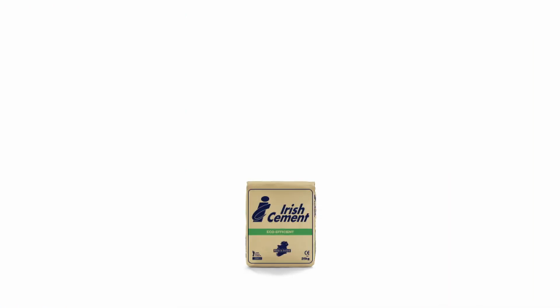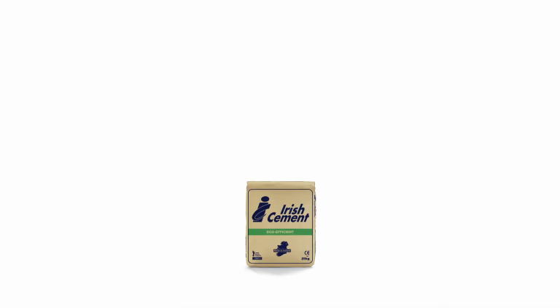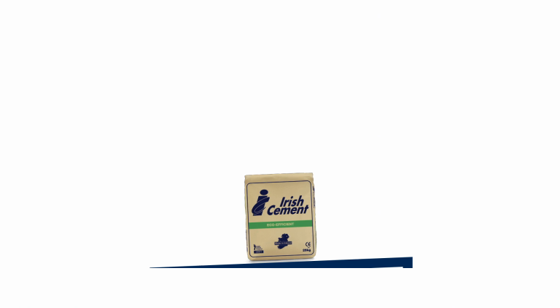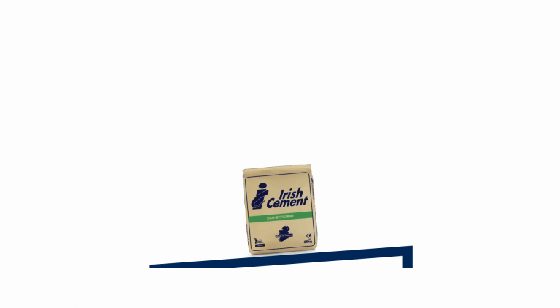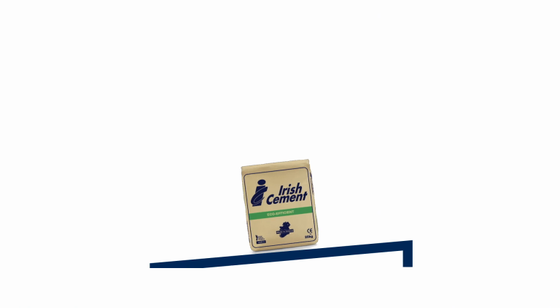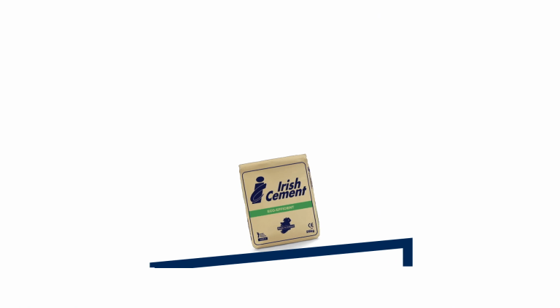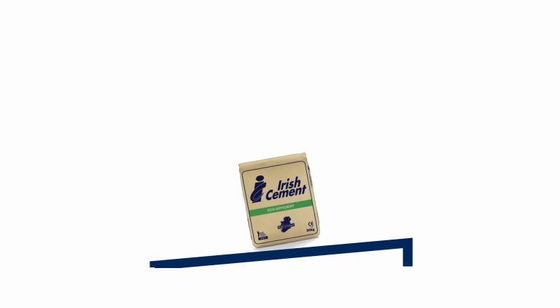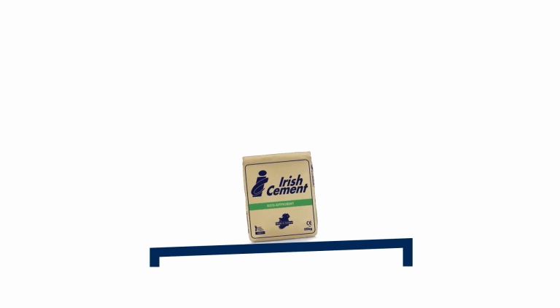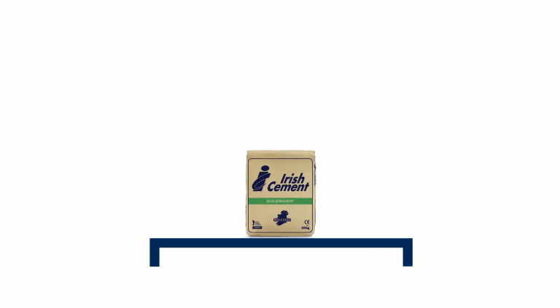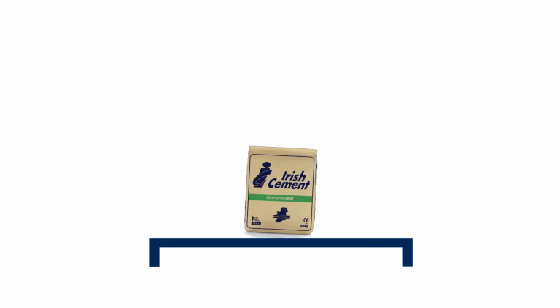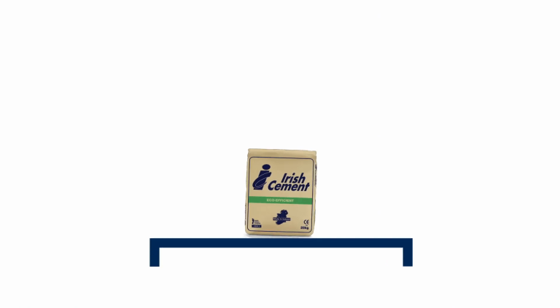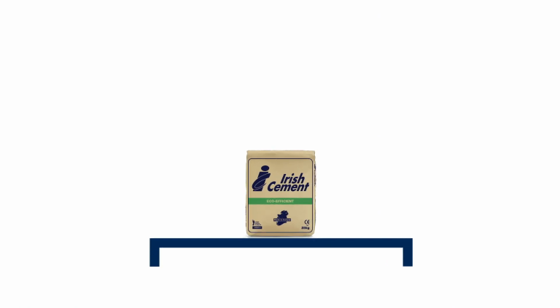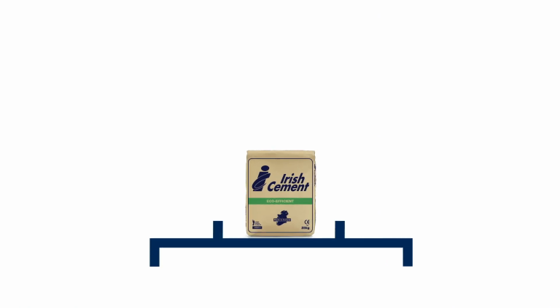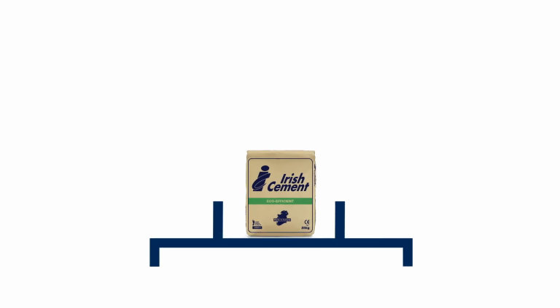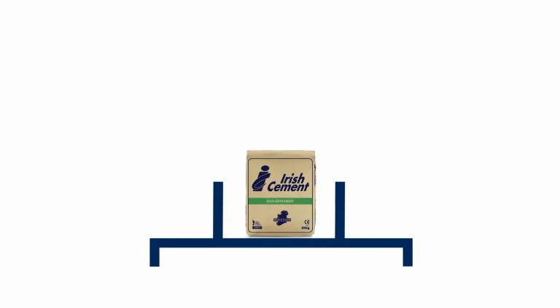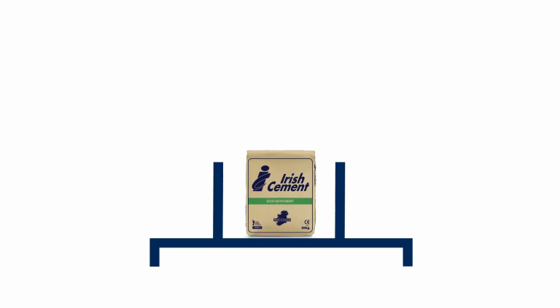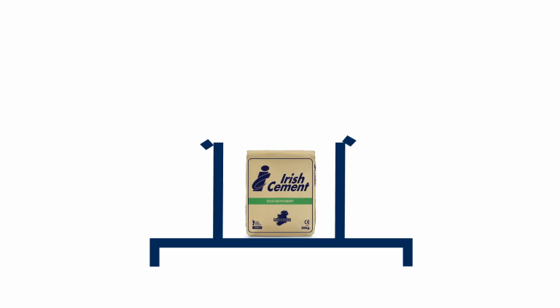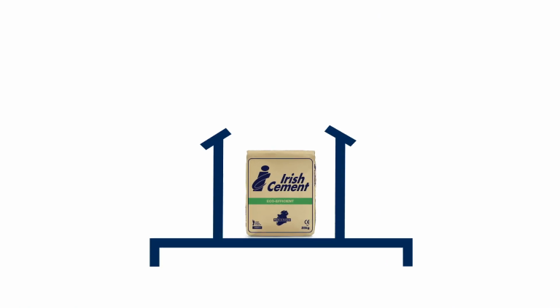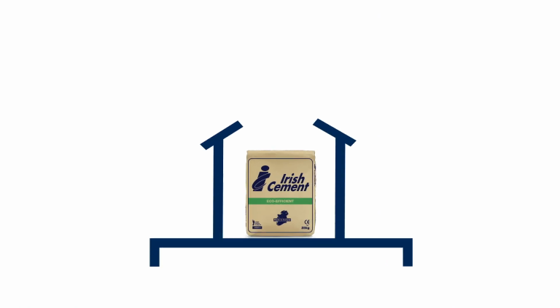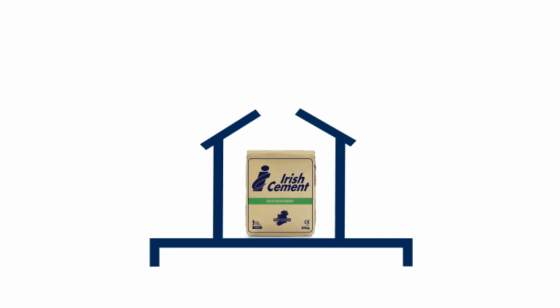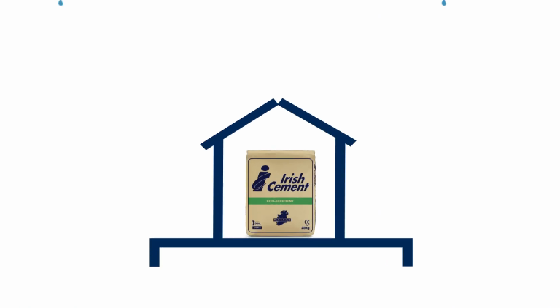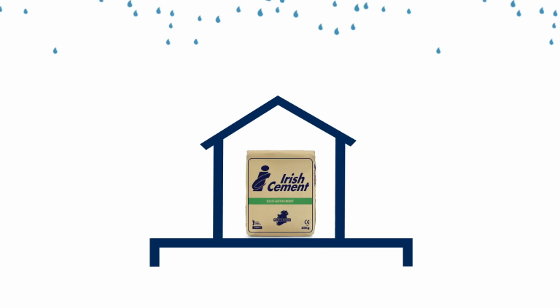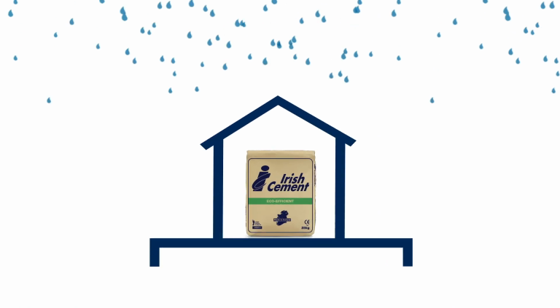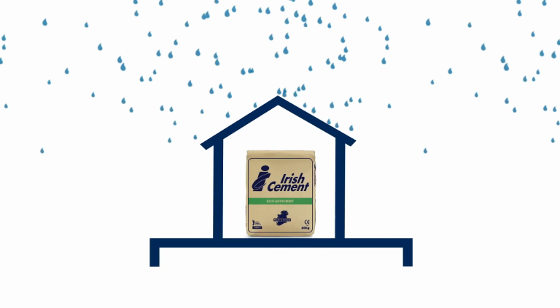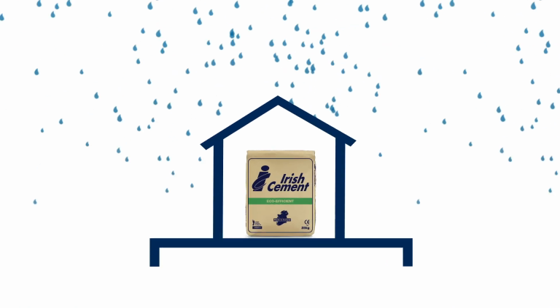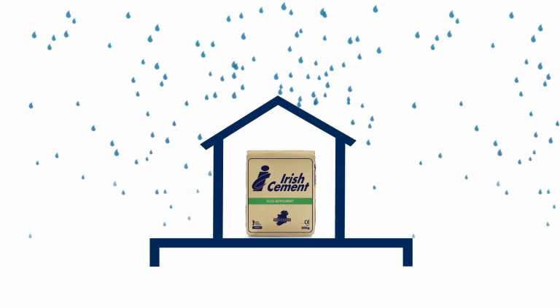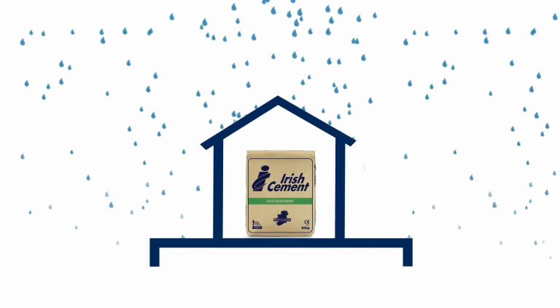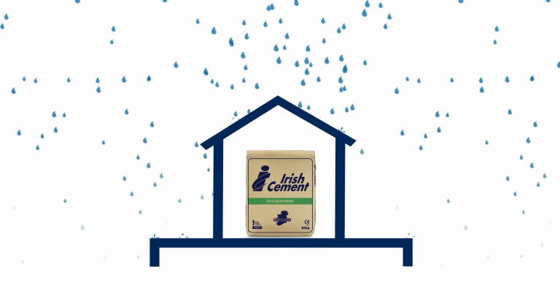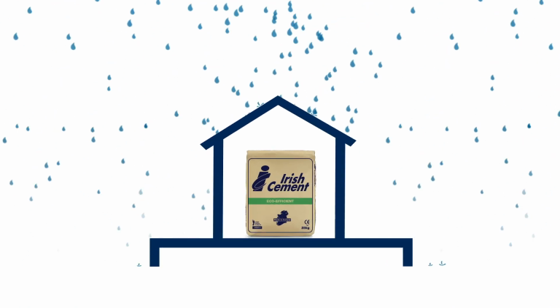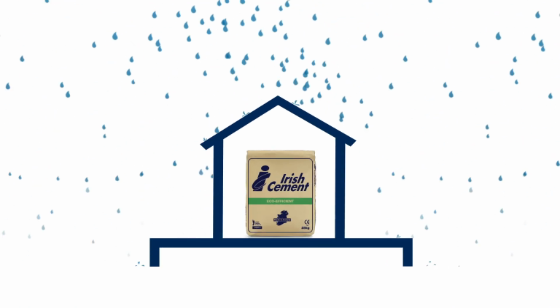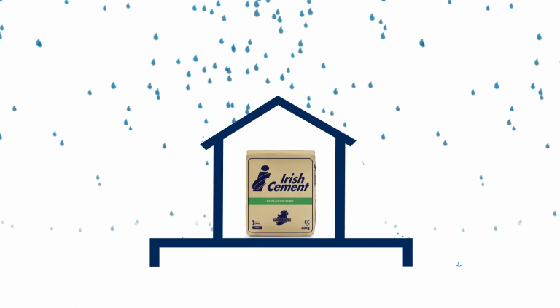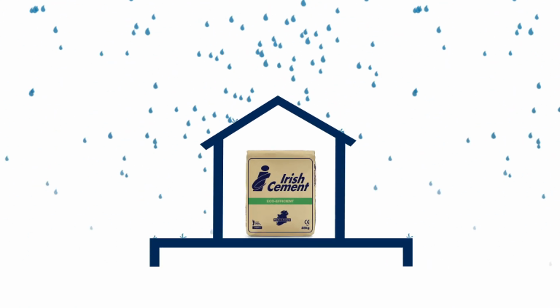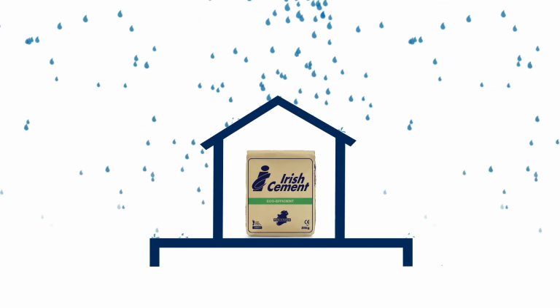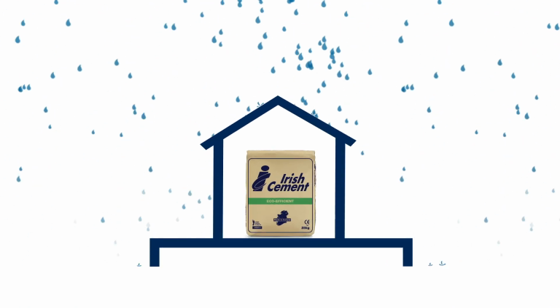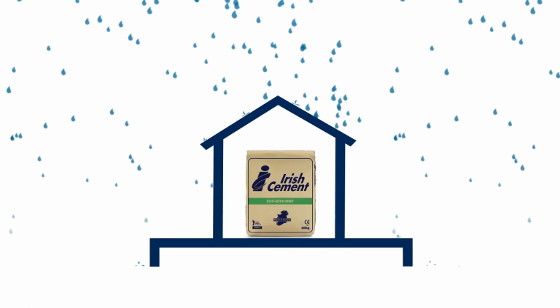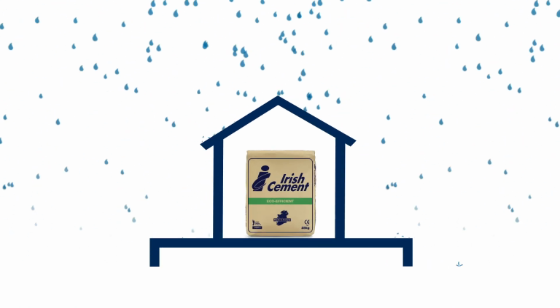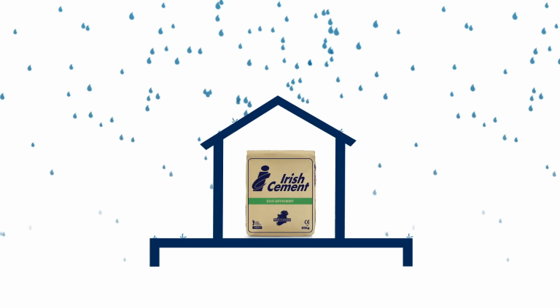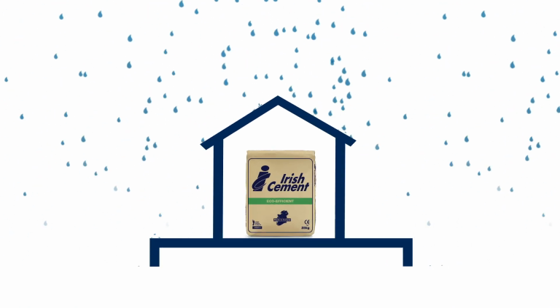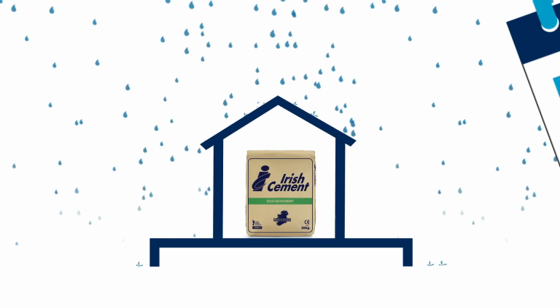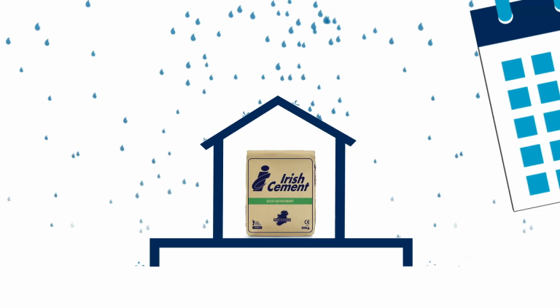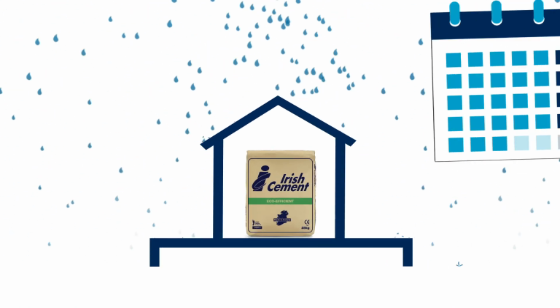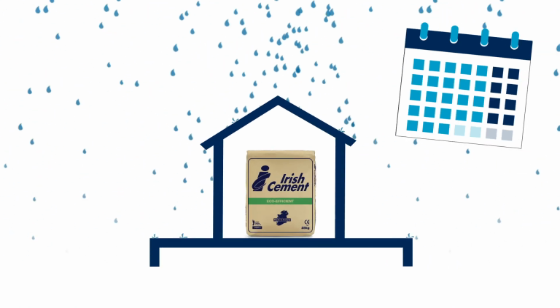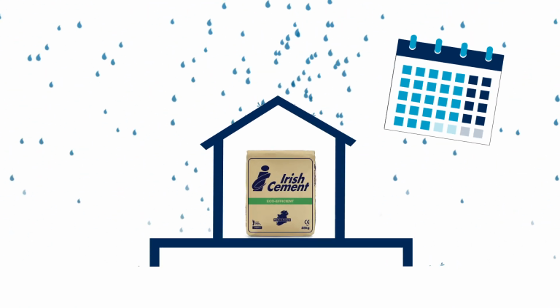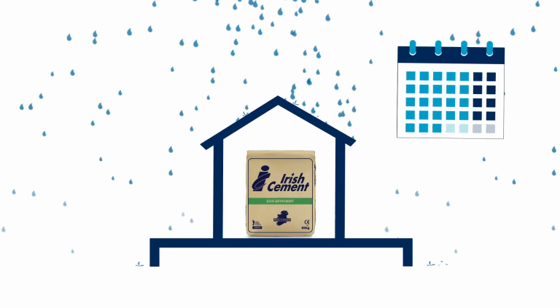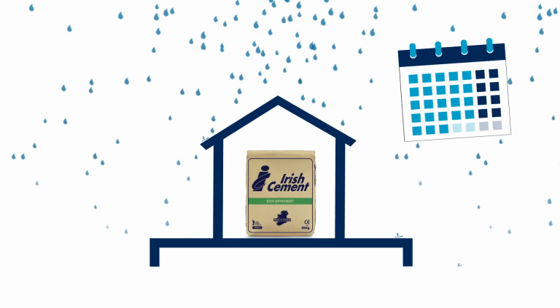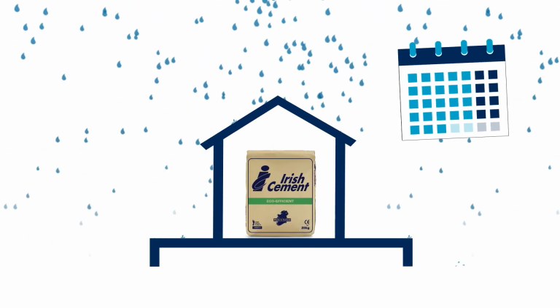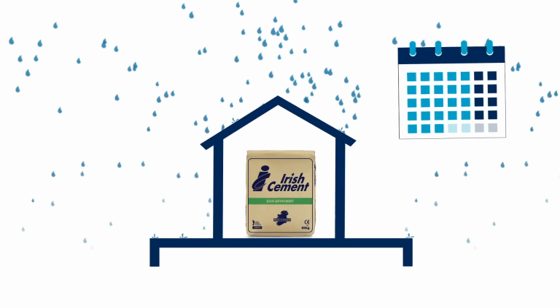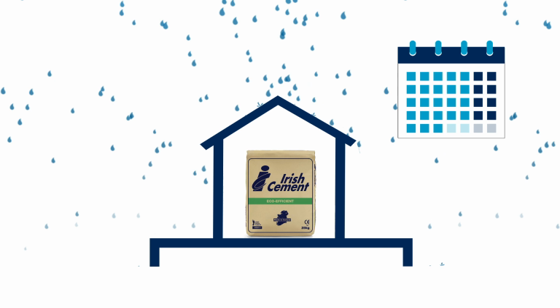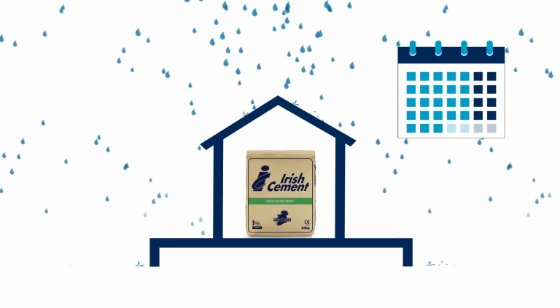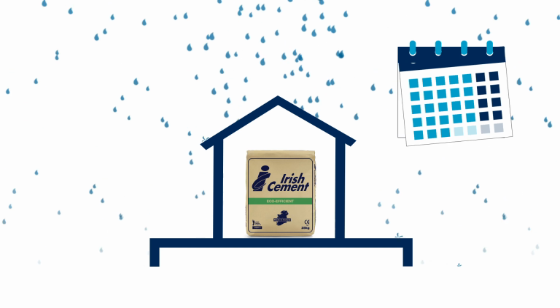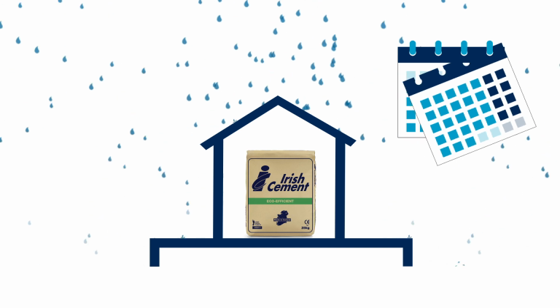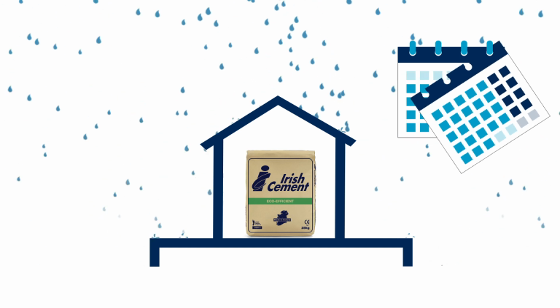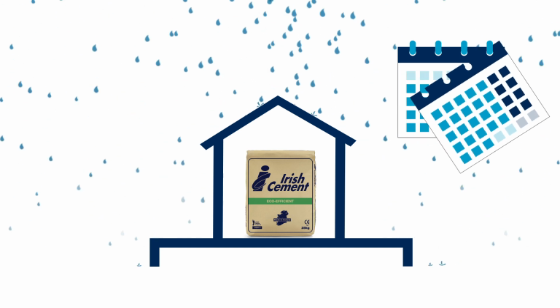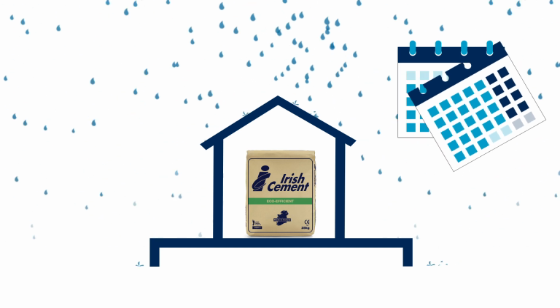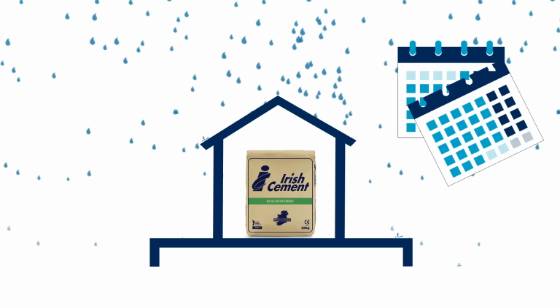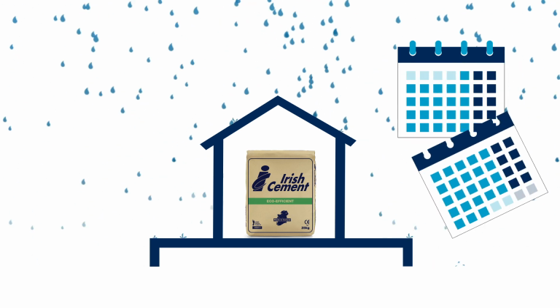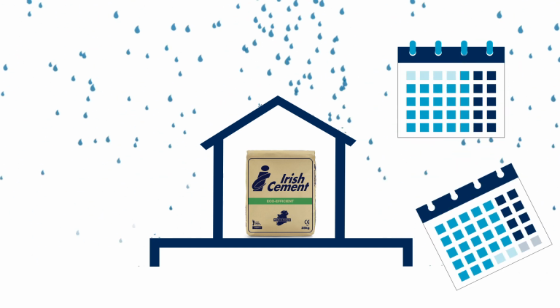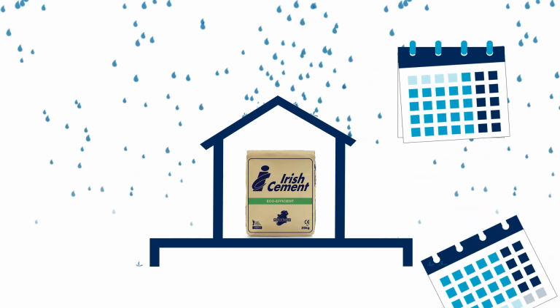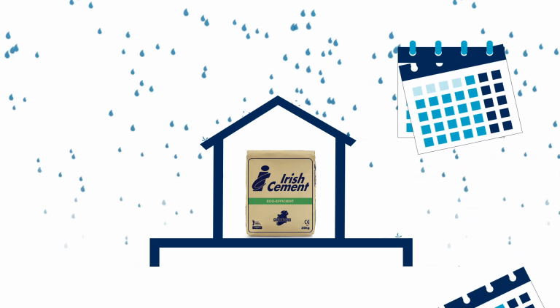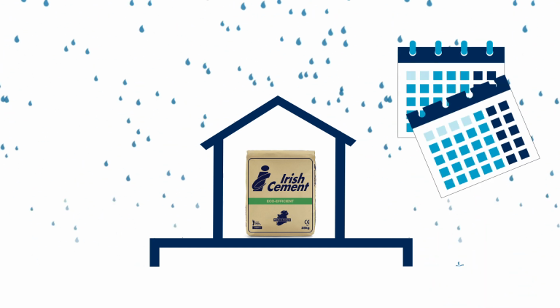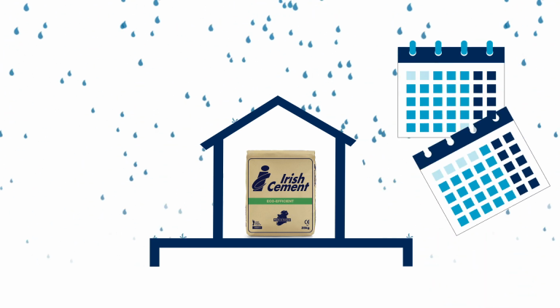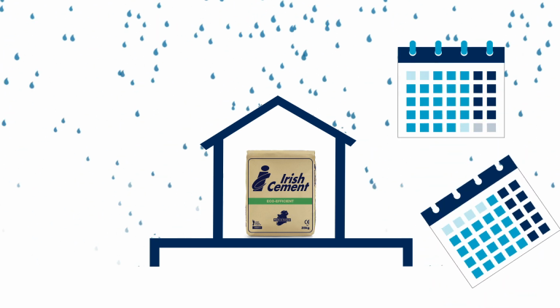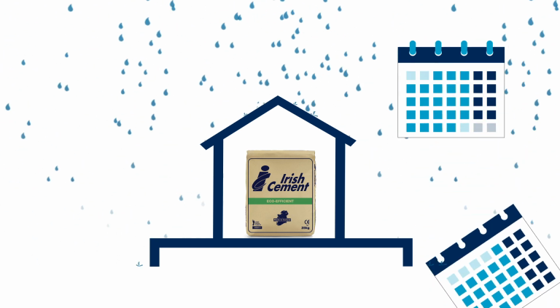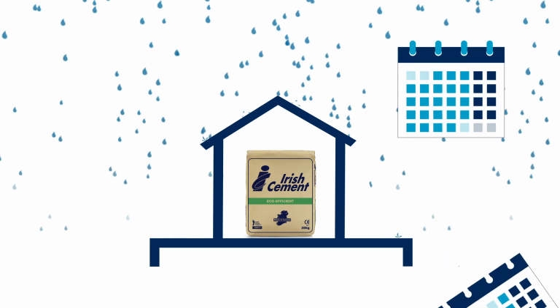Store bags off the ground and protect them from rain and moisture. Use the cement within 3 months of the packing date printed on the bag.